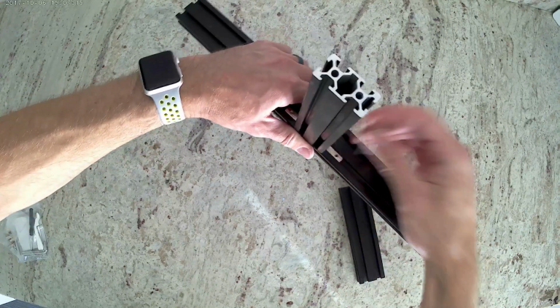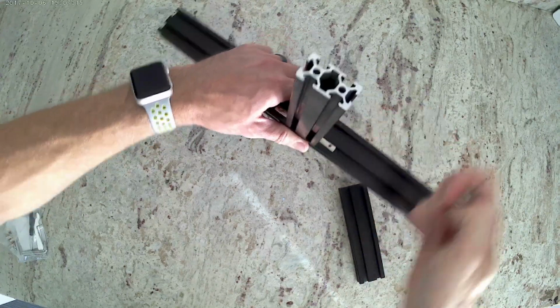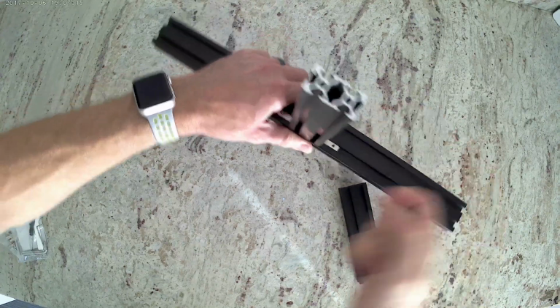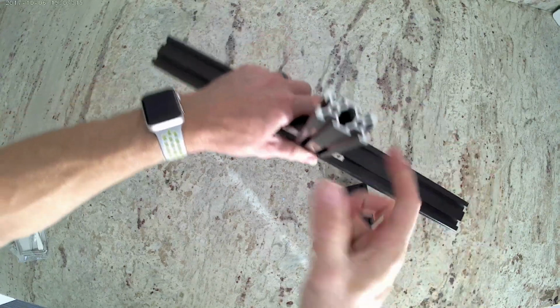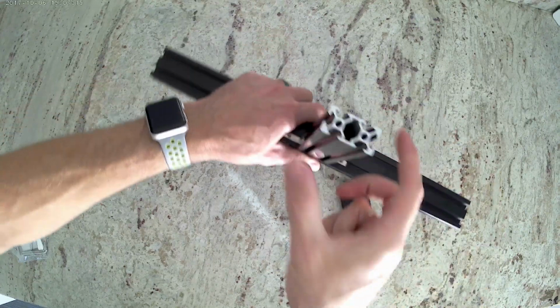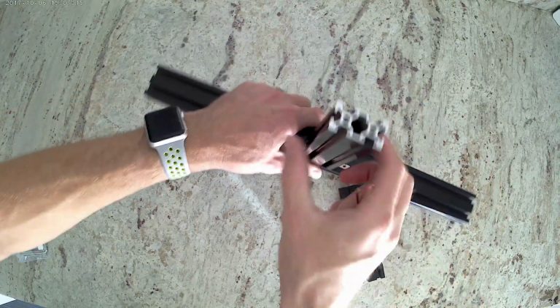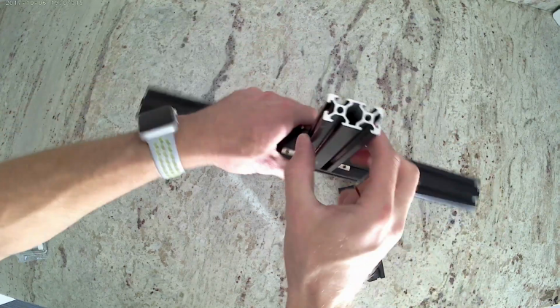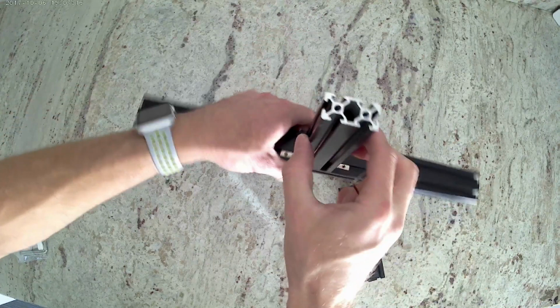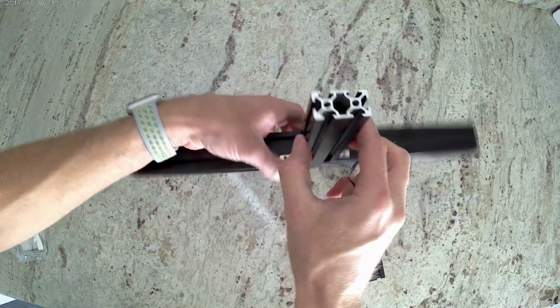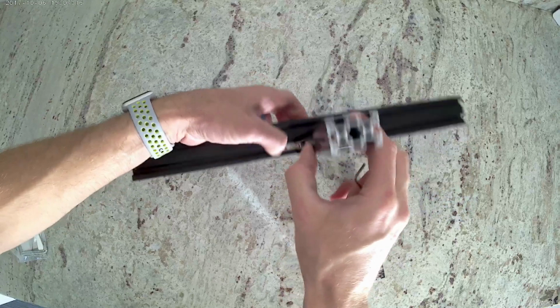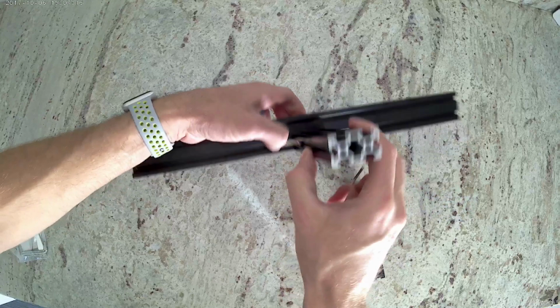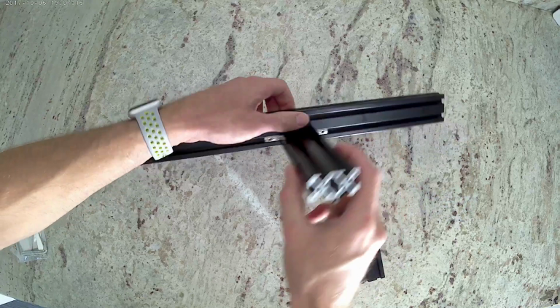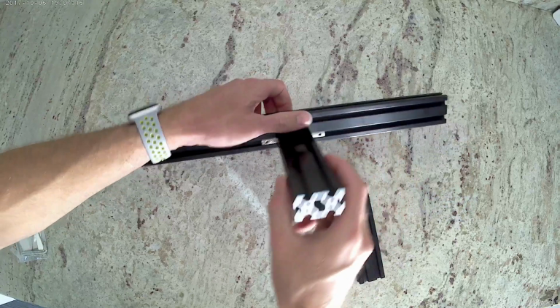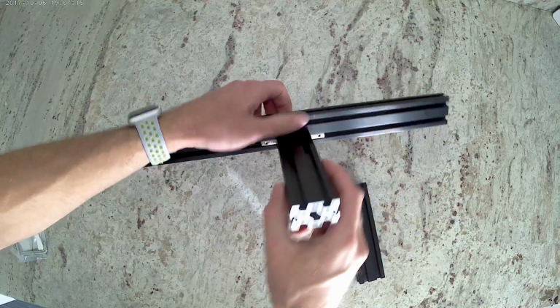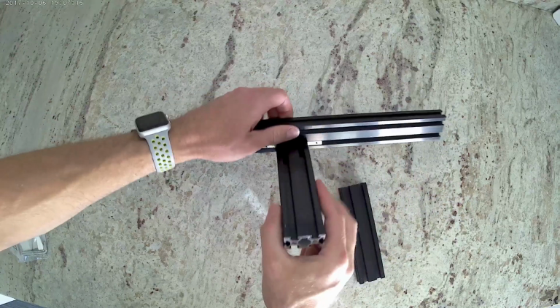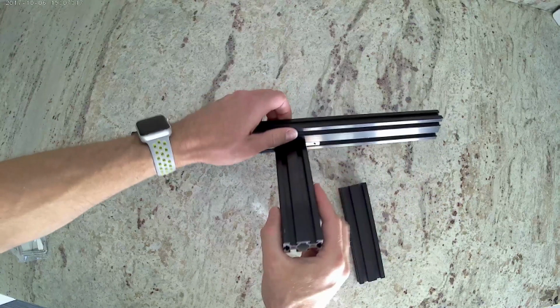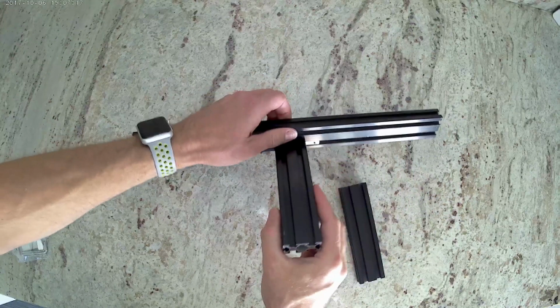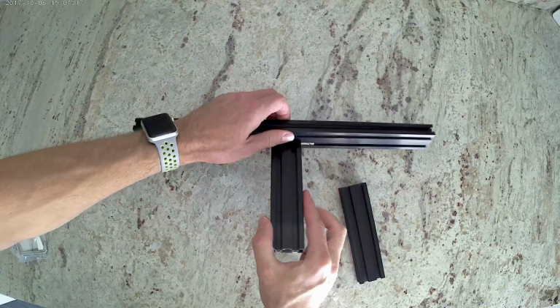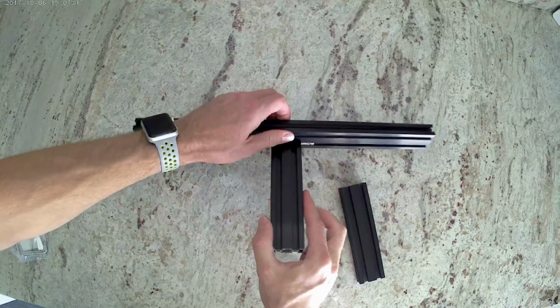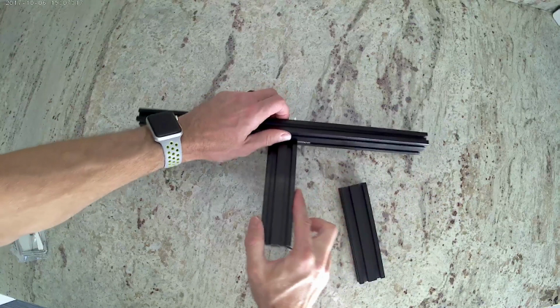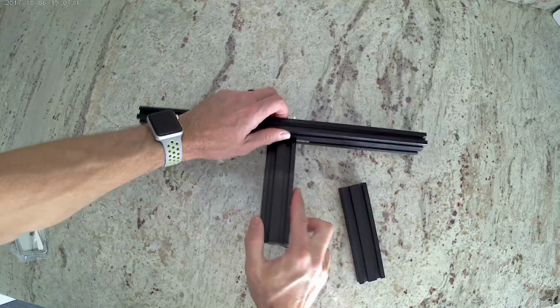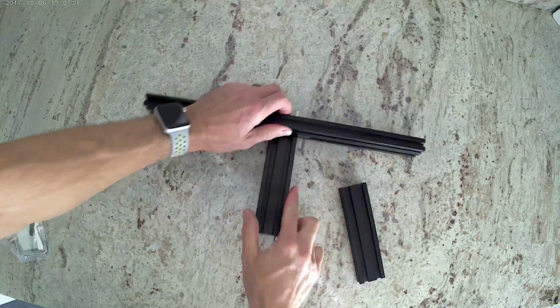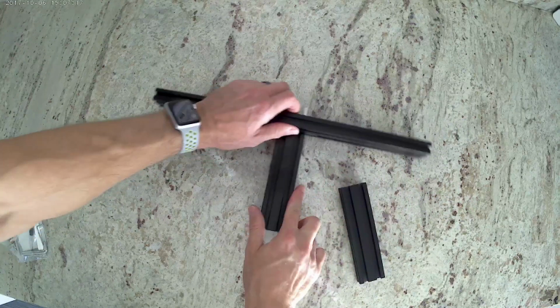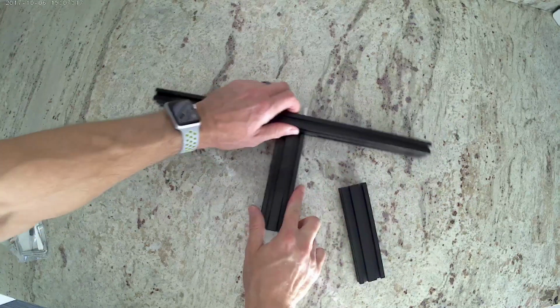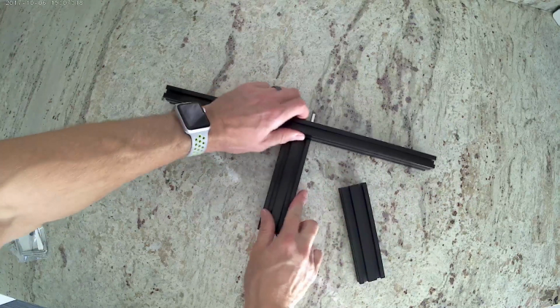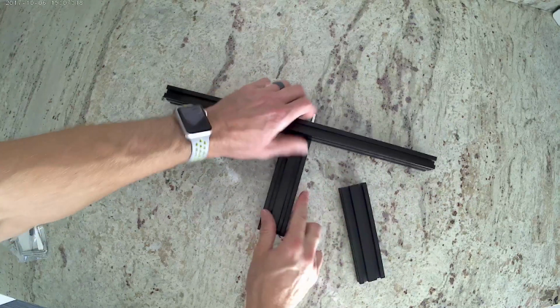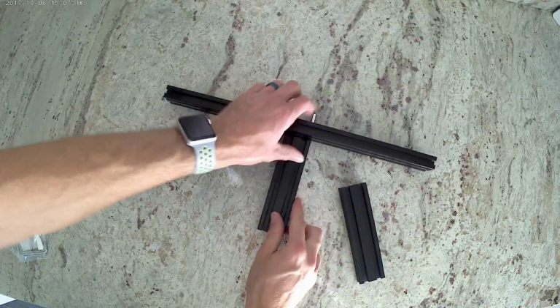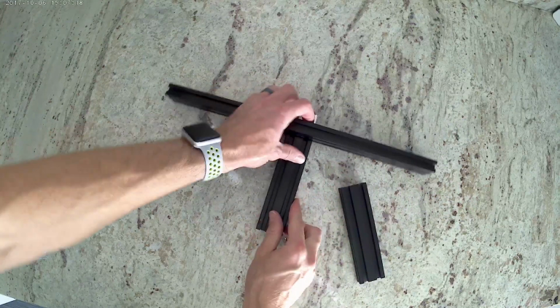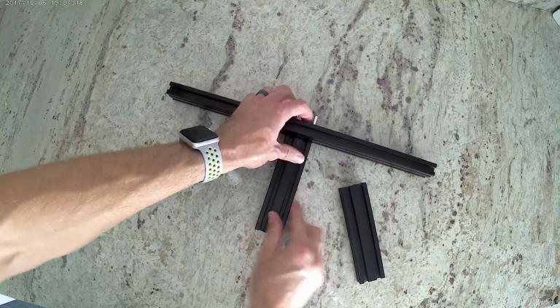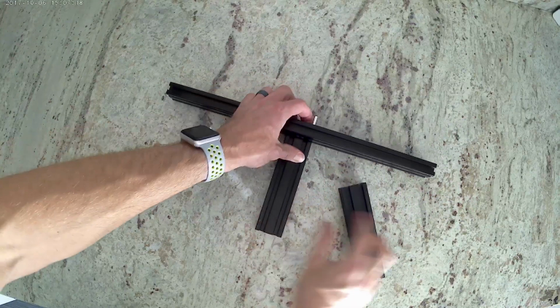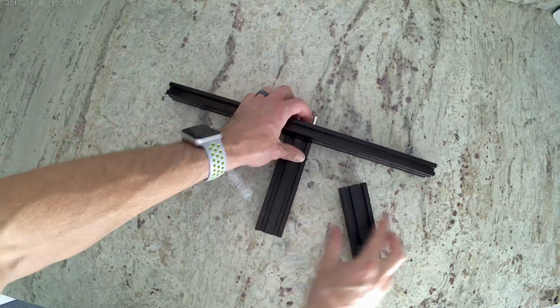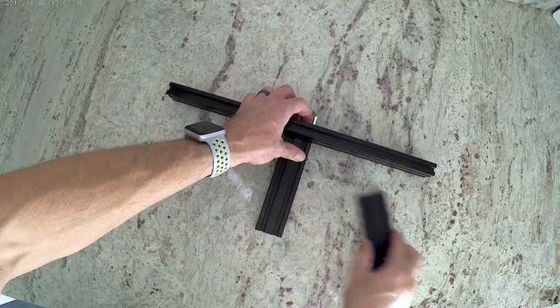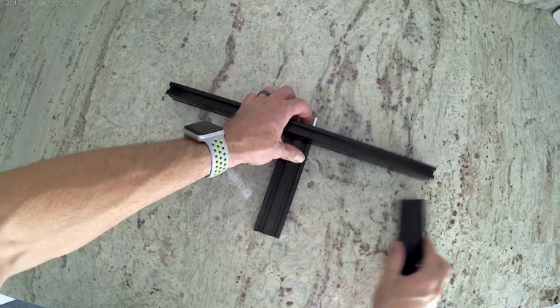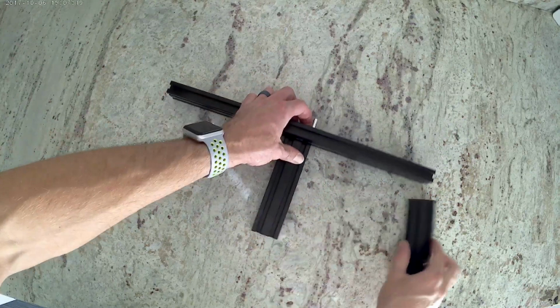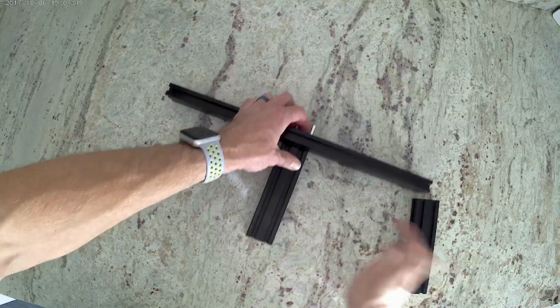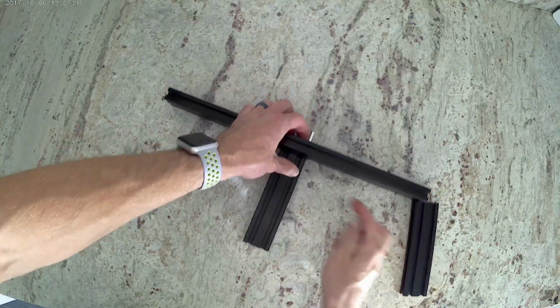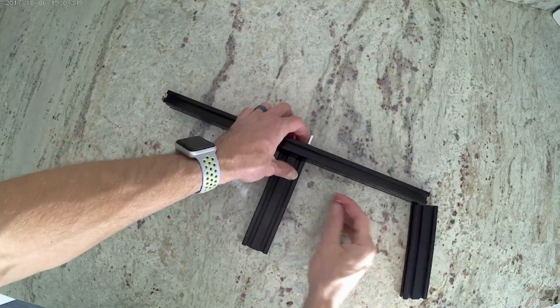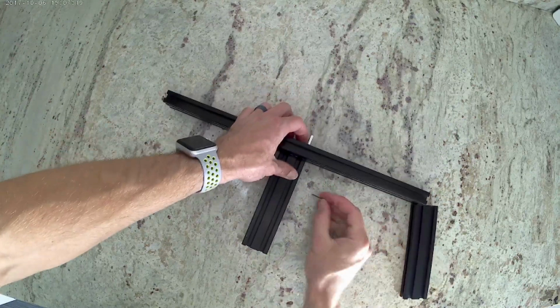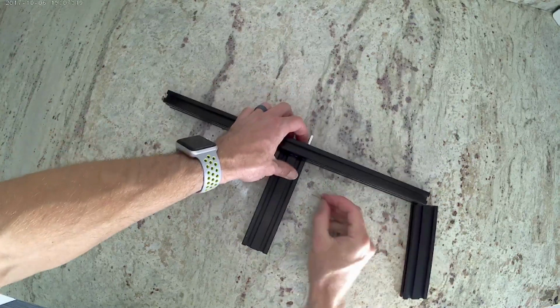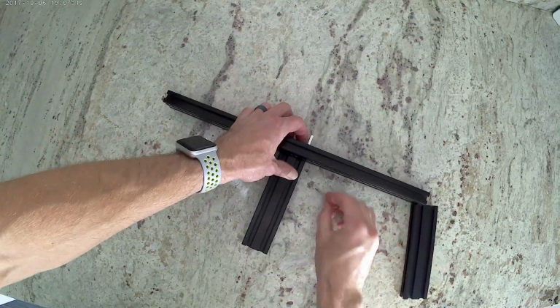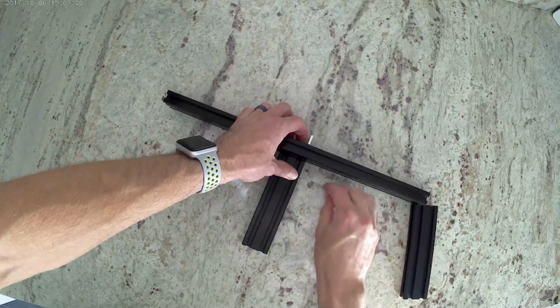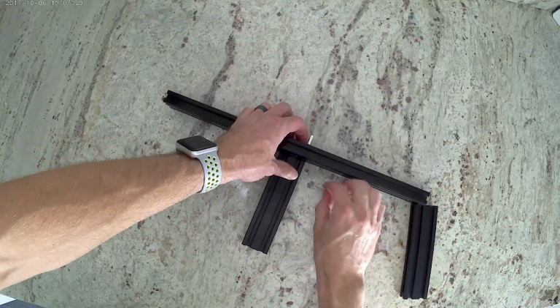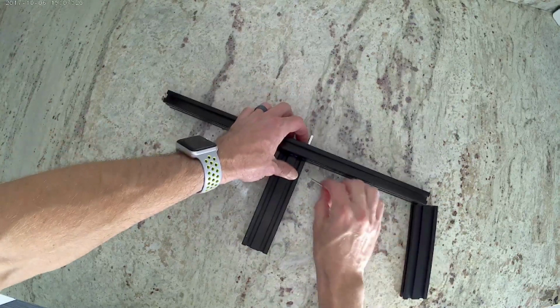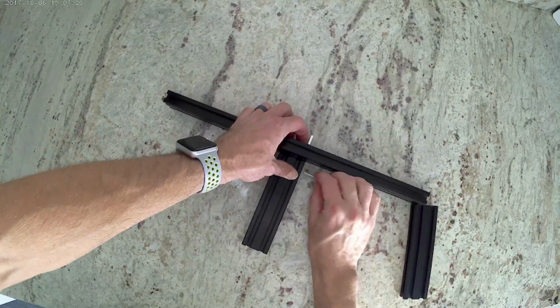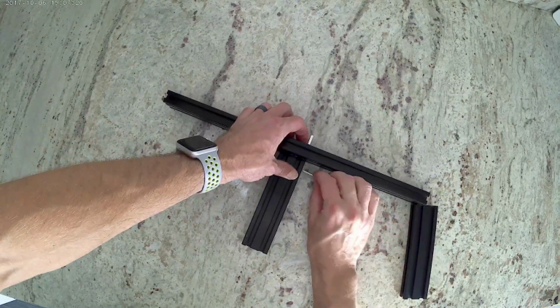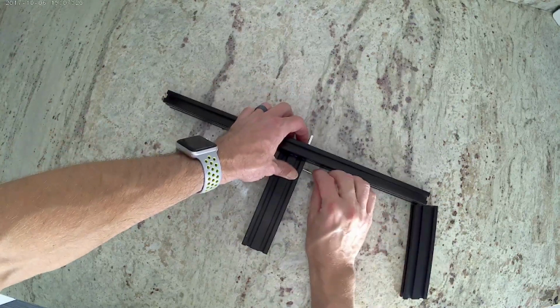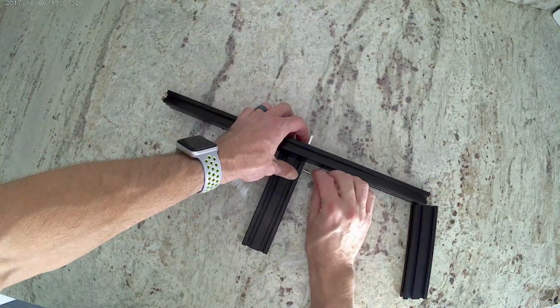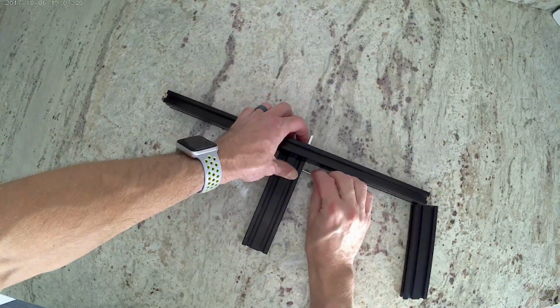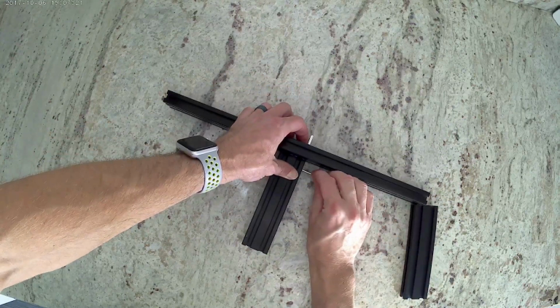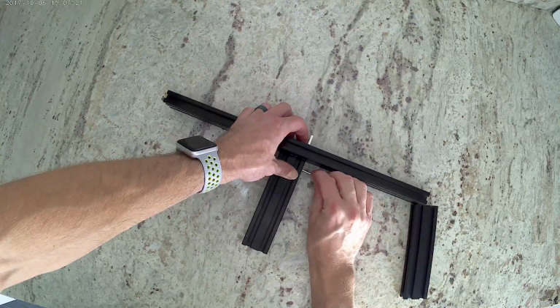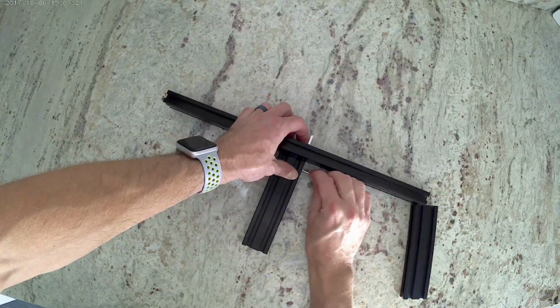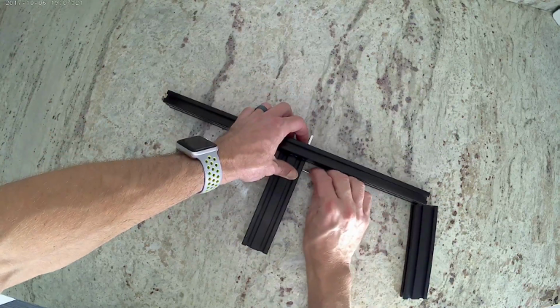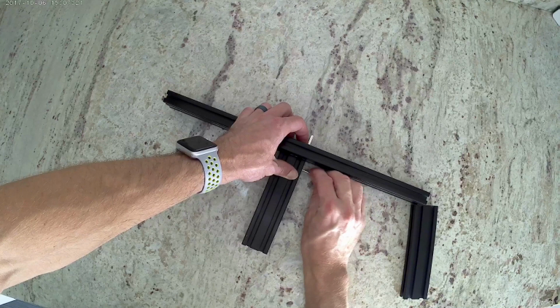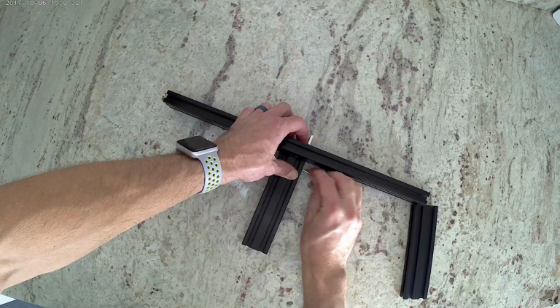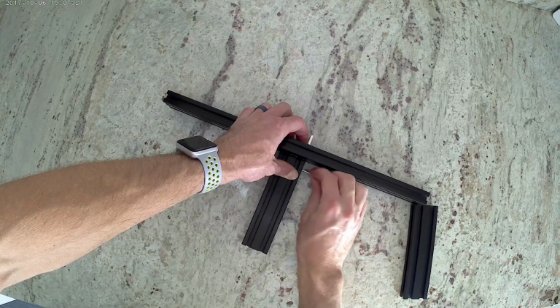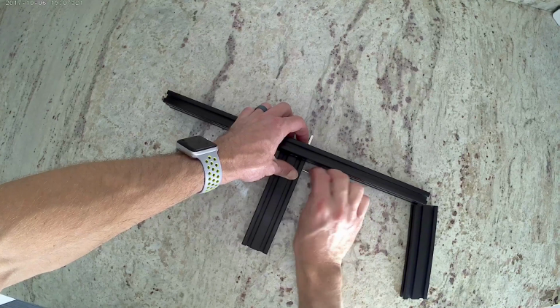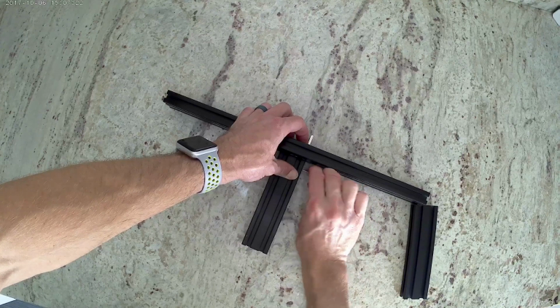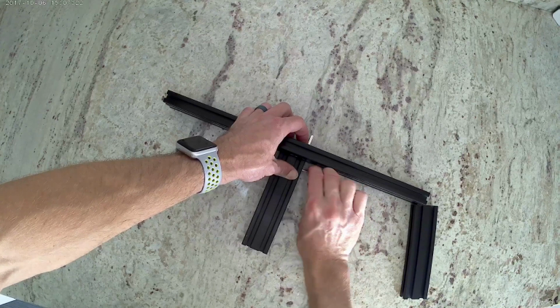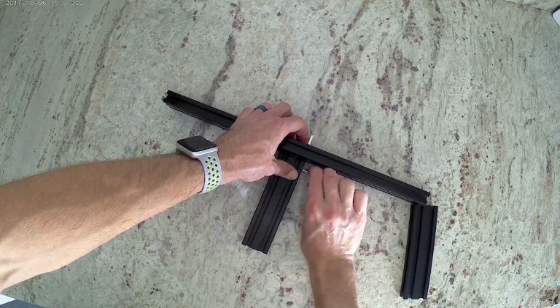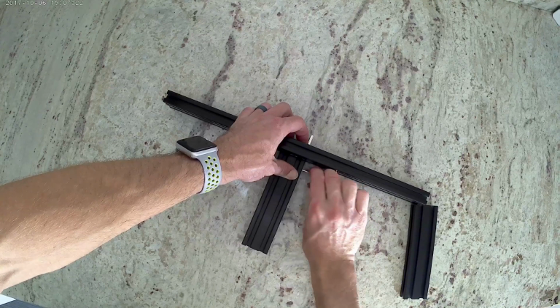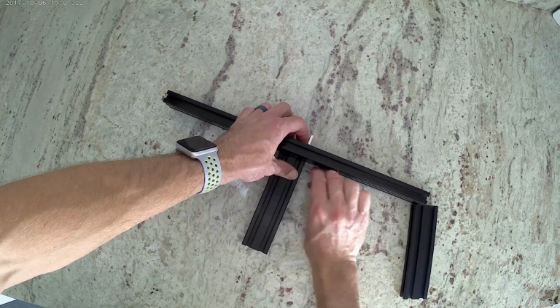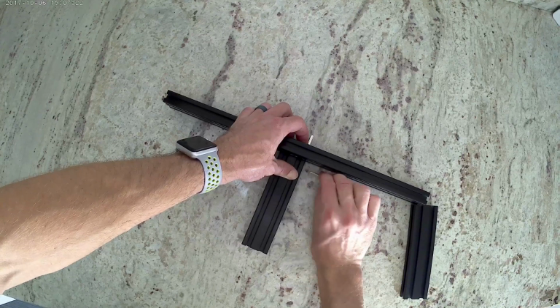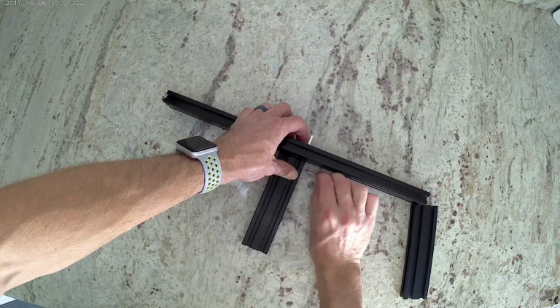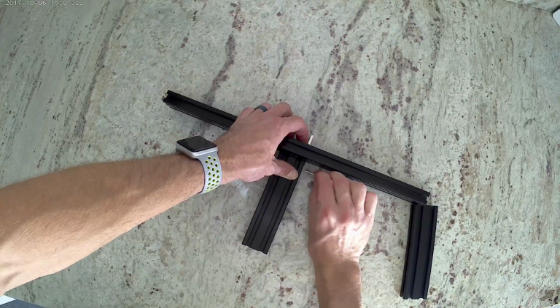Once you've finished with one side, we're going to go ahead and measure the other side and do the exact same process on the backside extrusion as well.